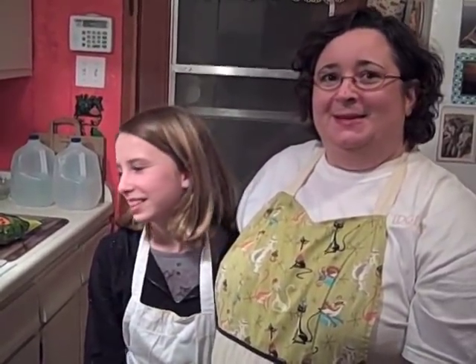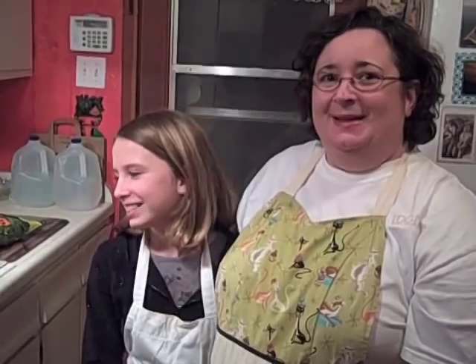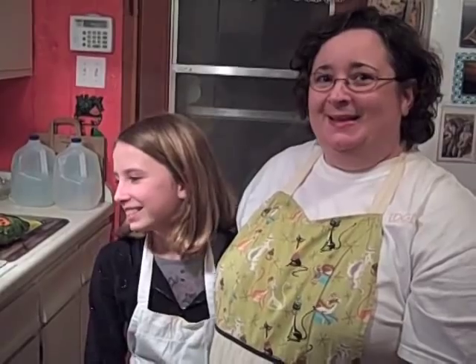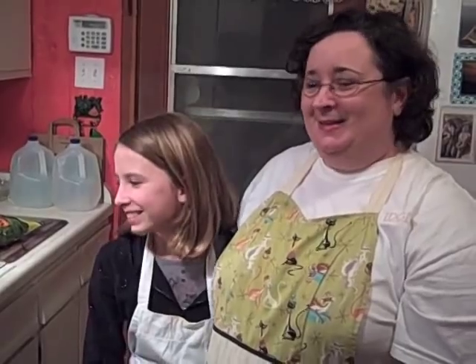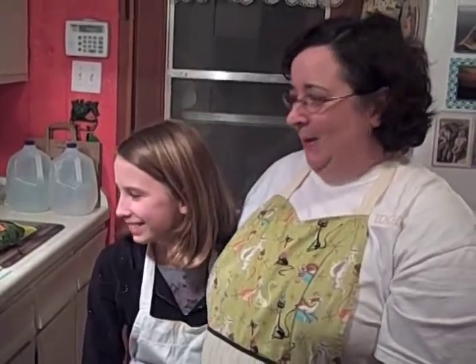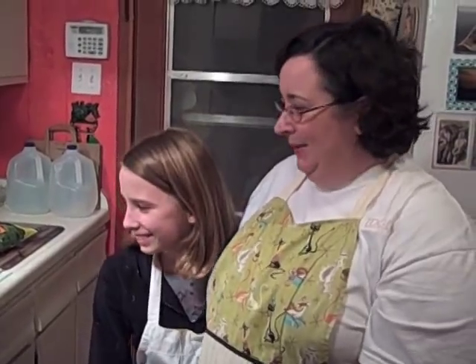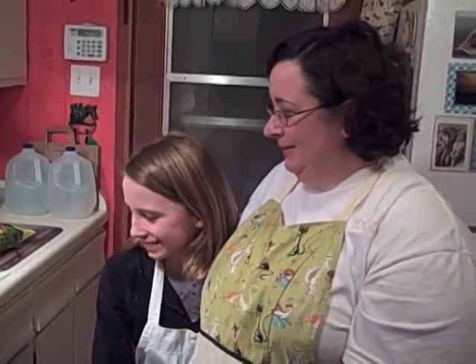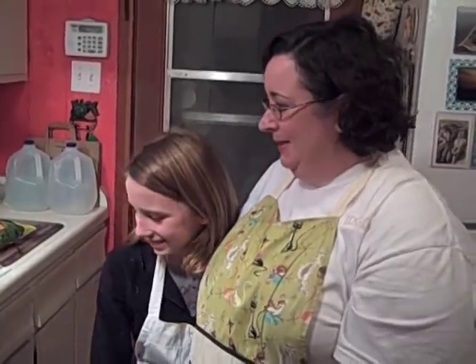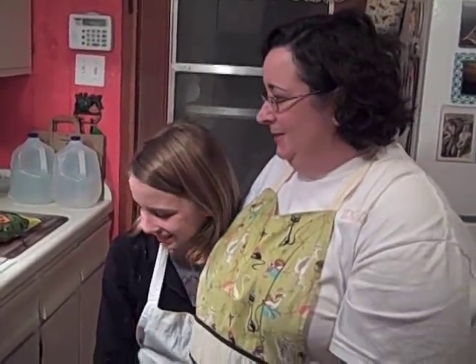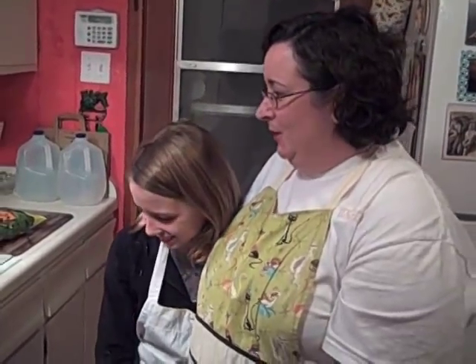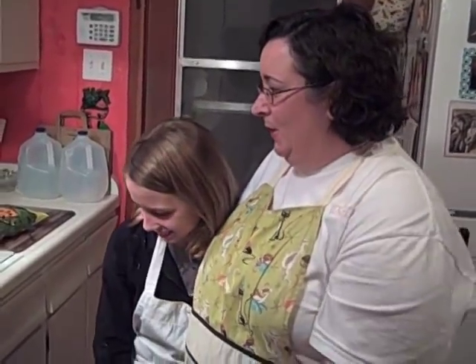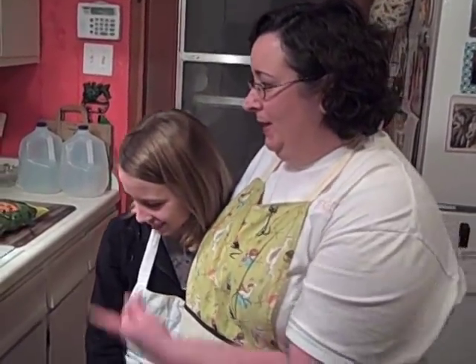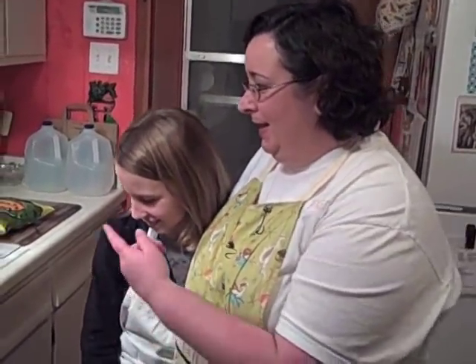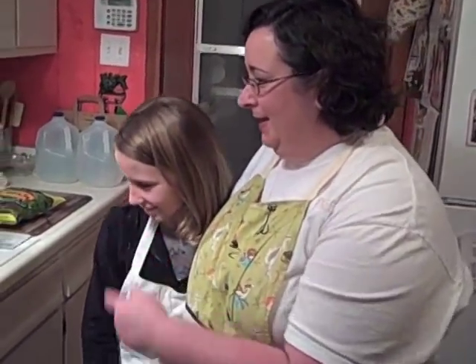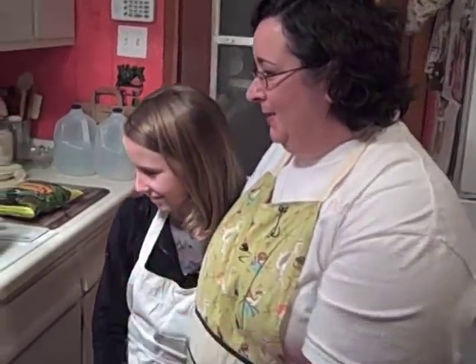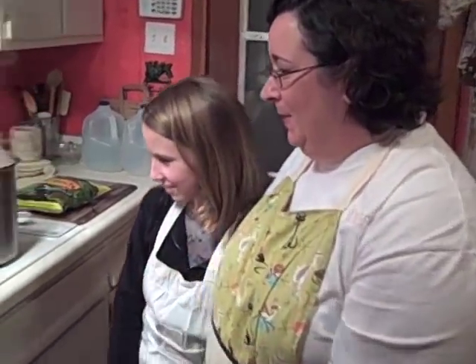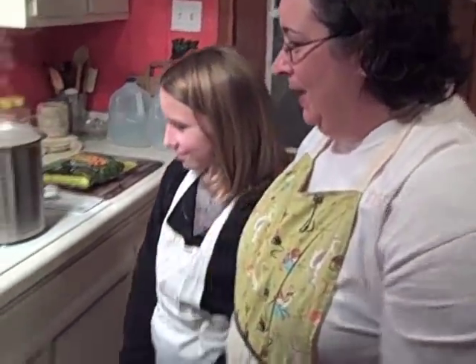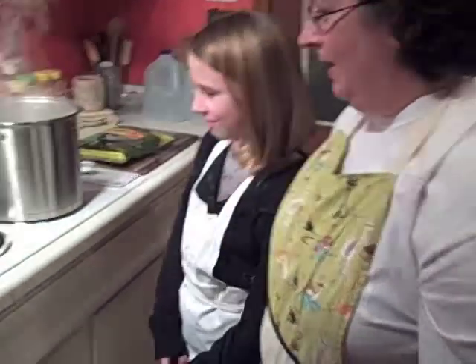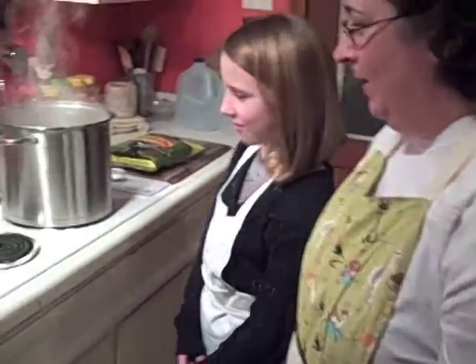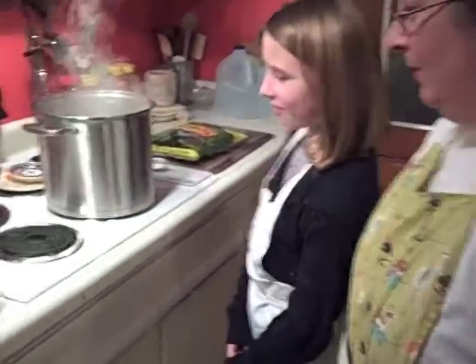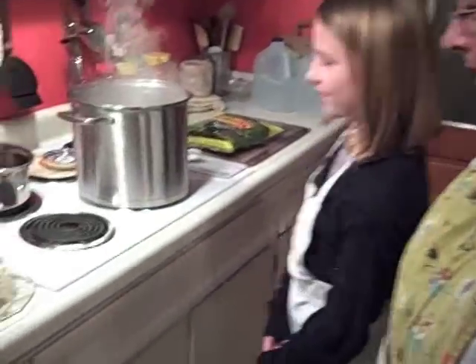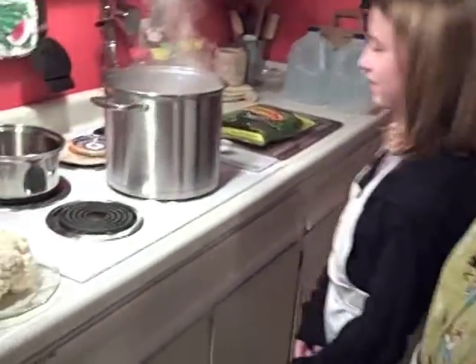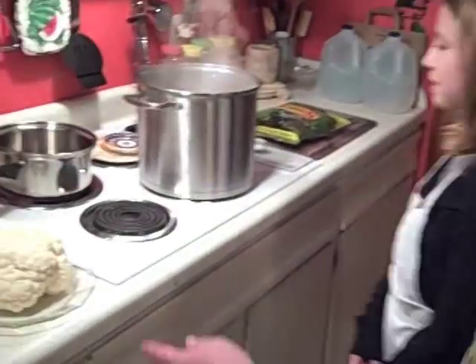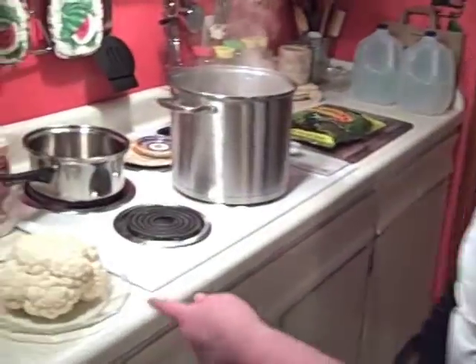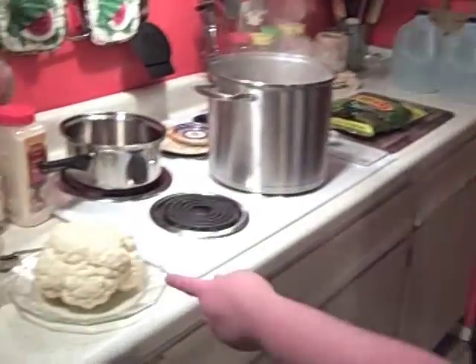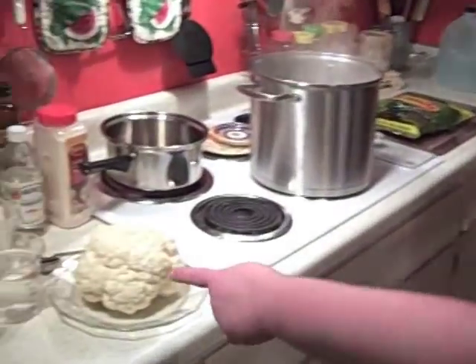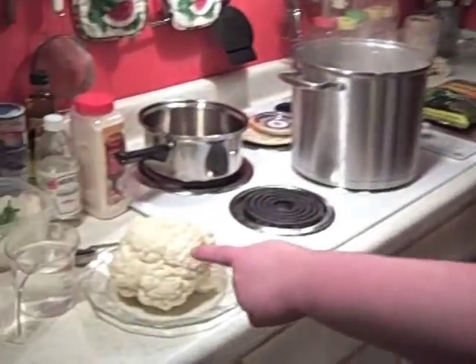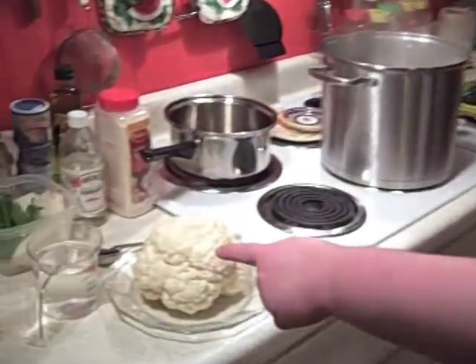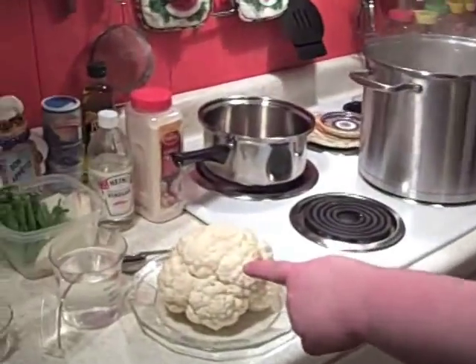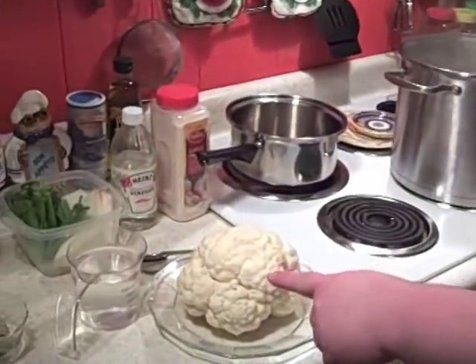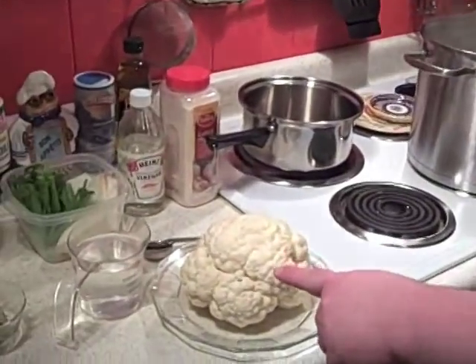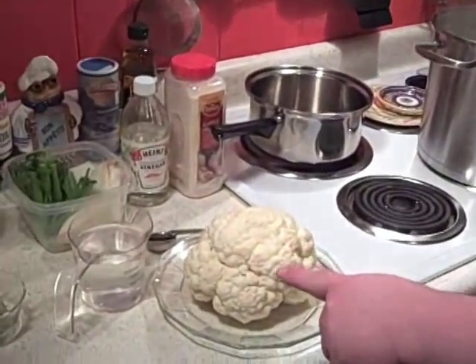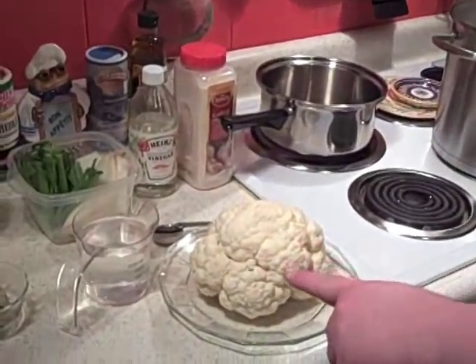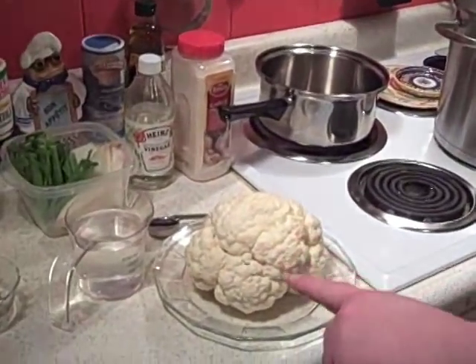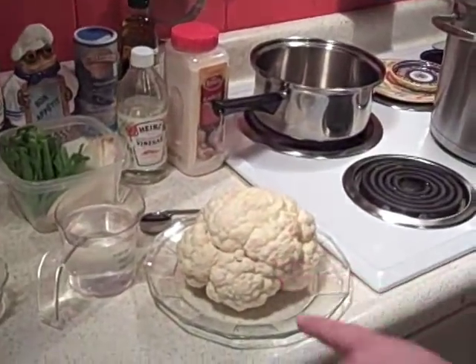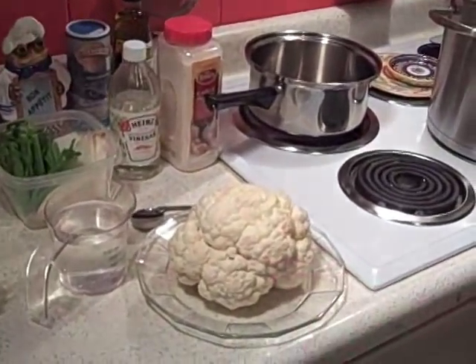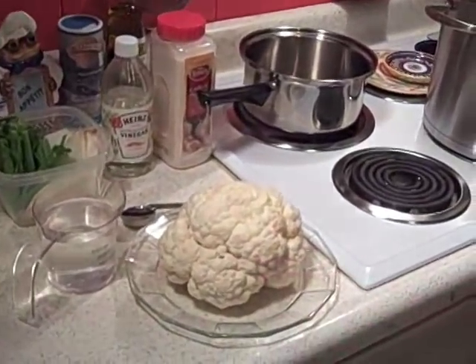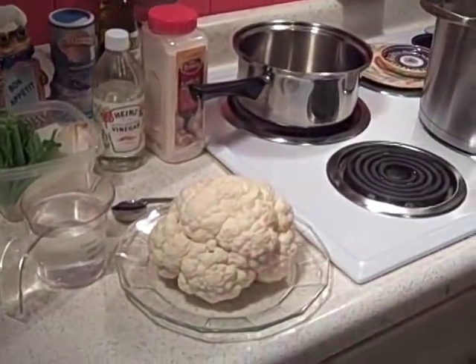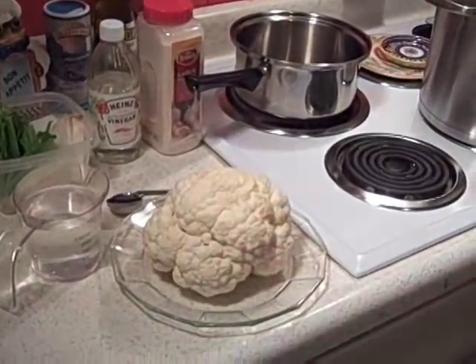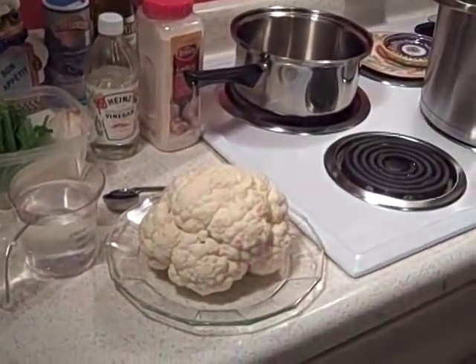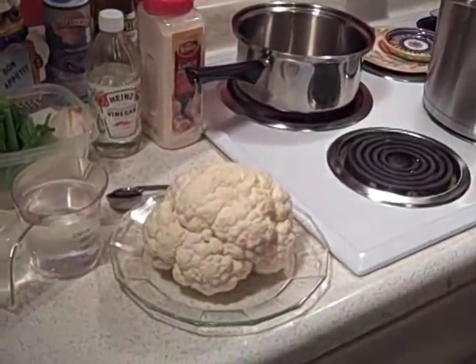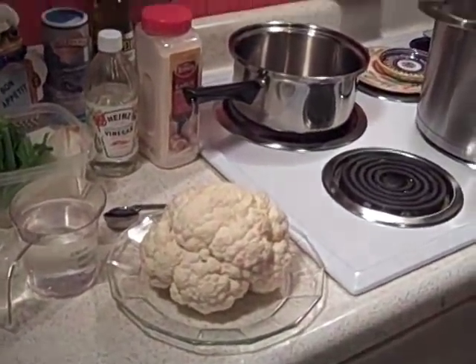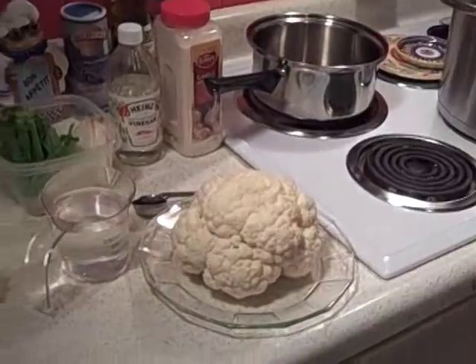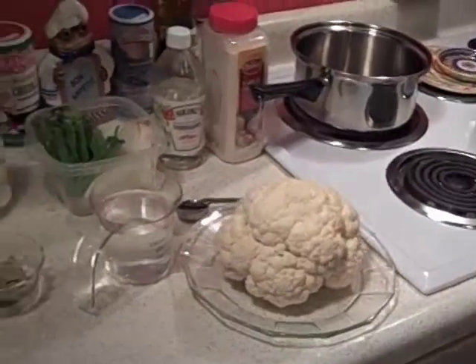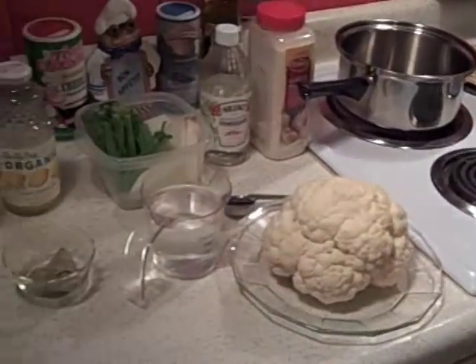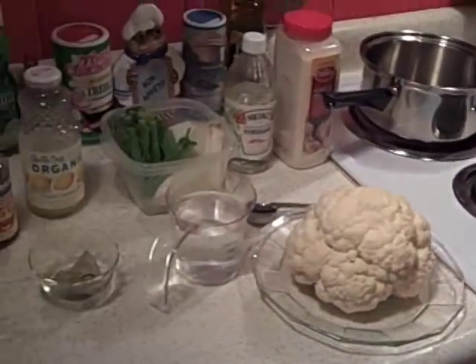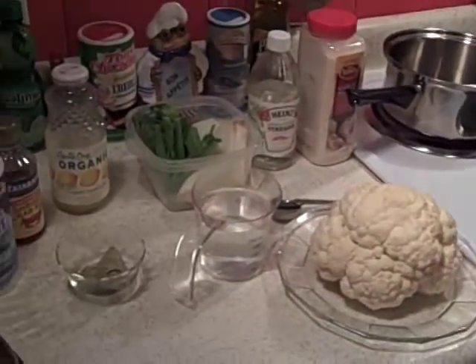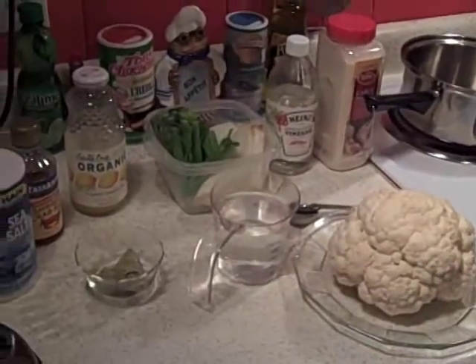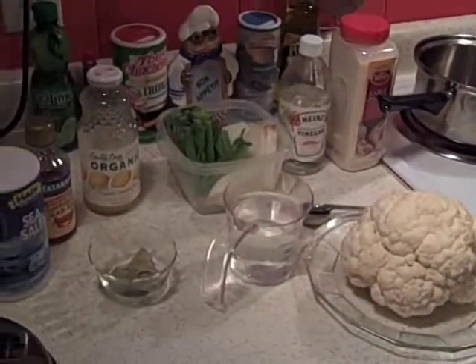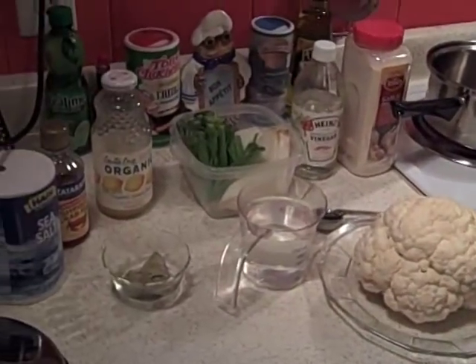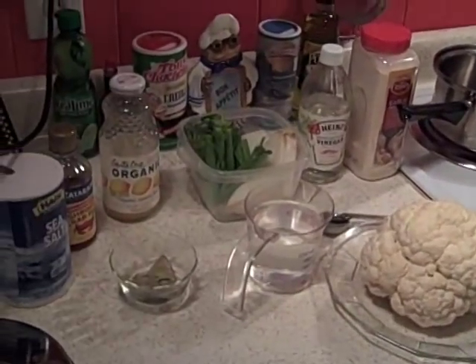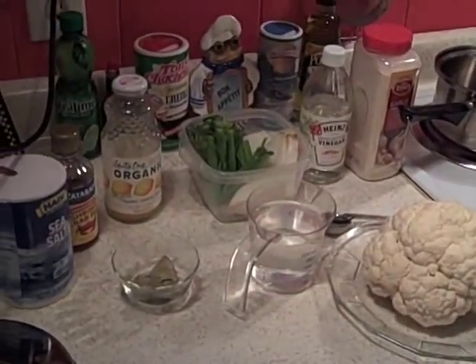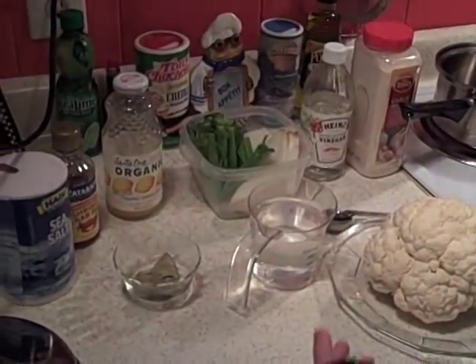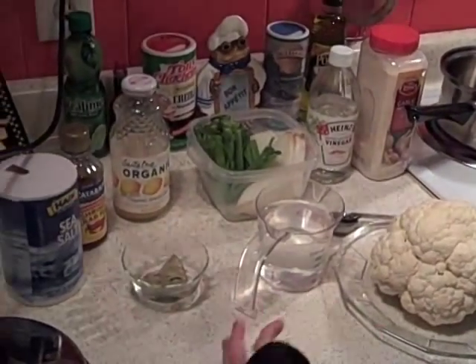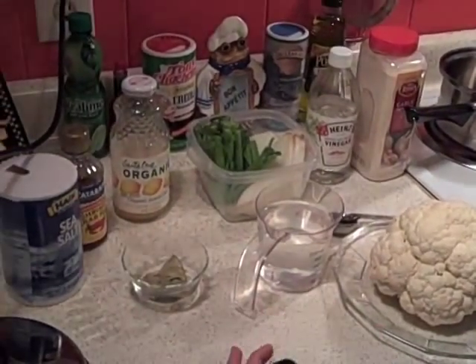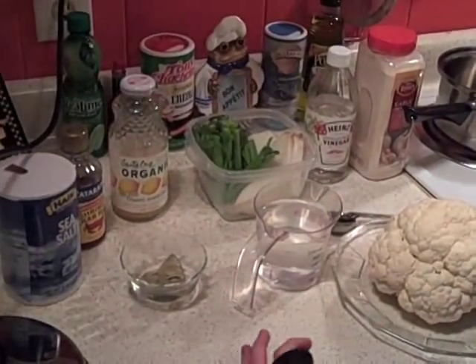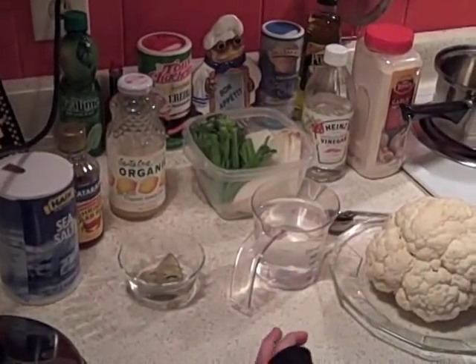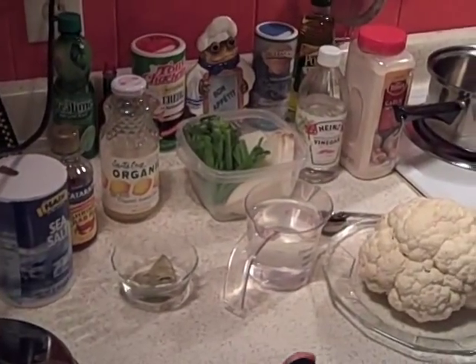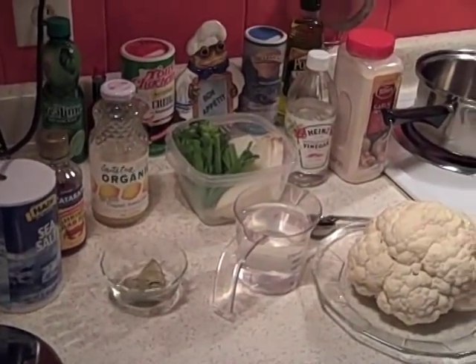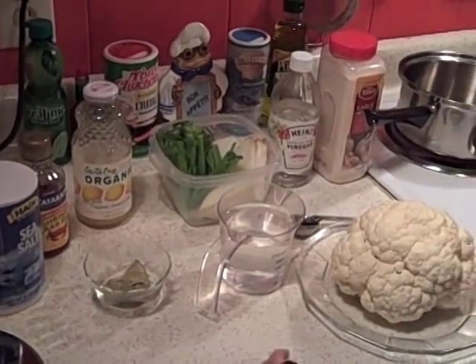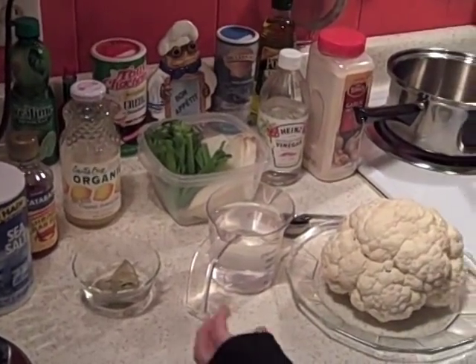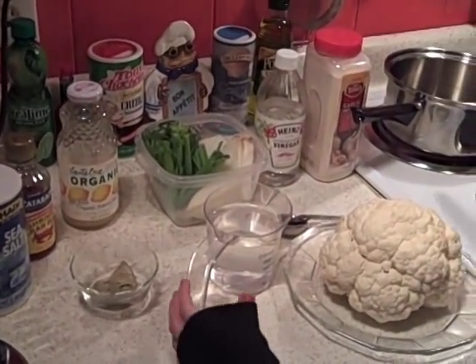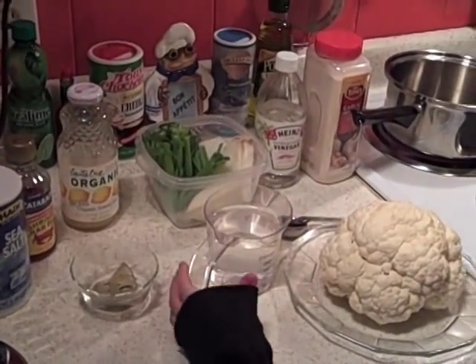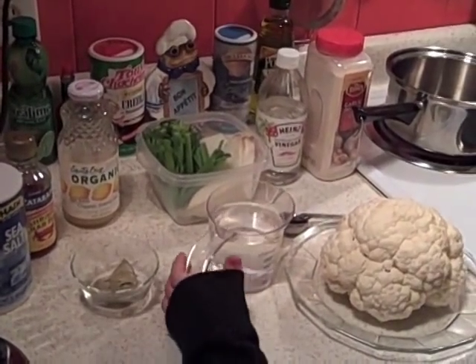So let's get started. I got the pot already heating. Put this one cup of water in that sauce pot — this one right here.